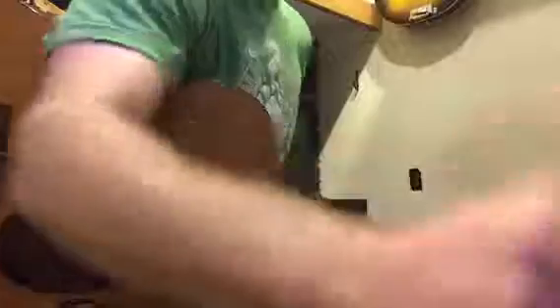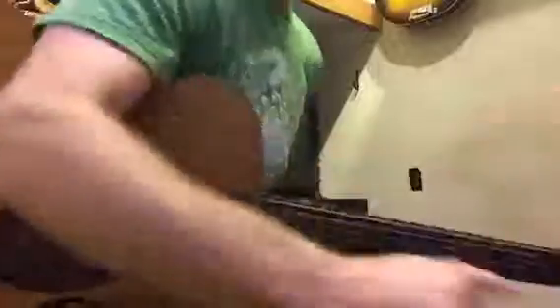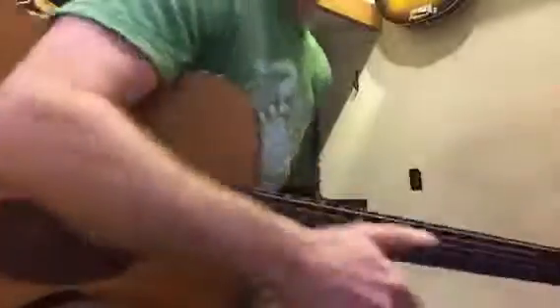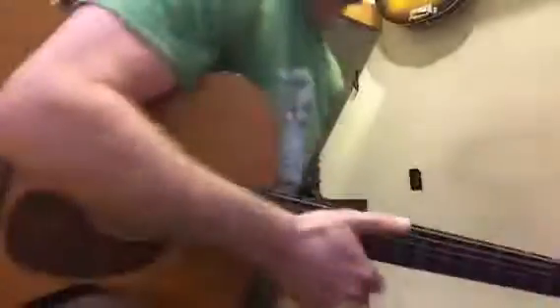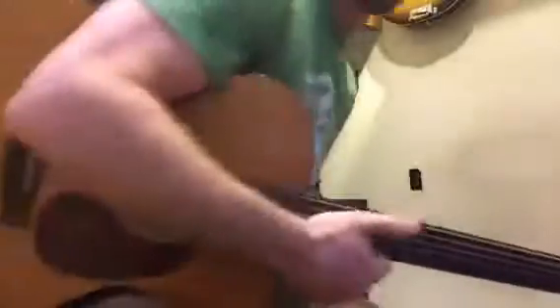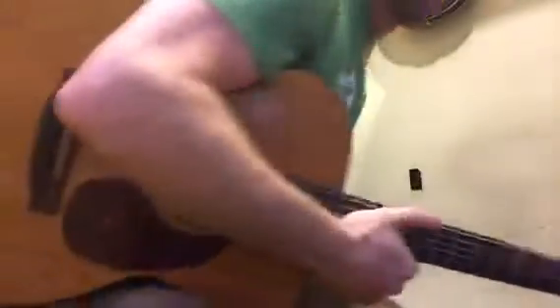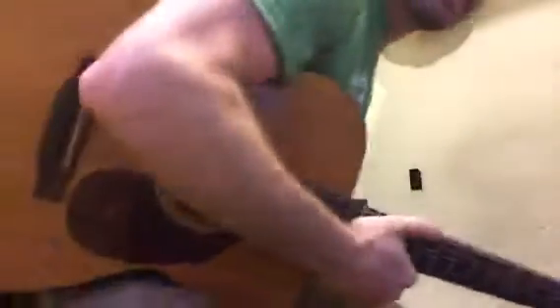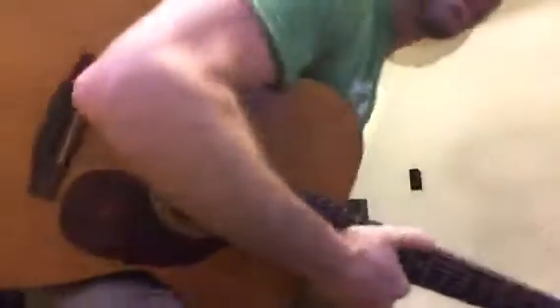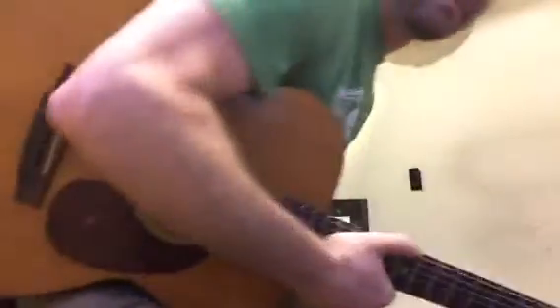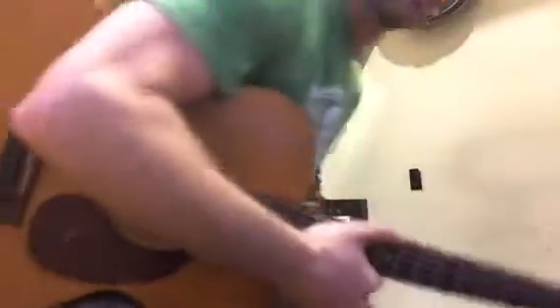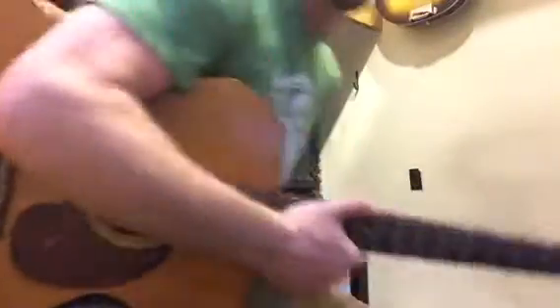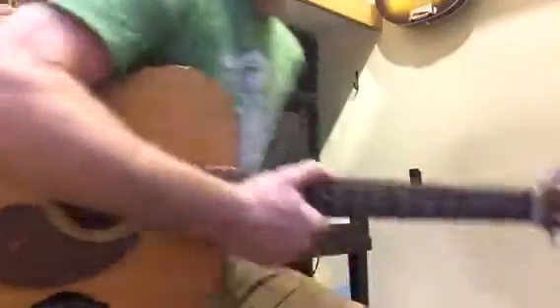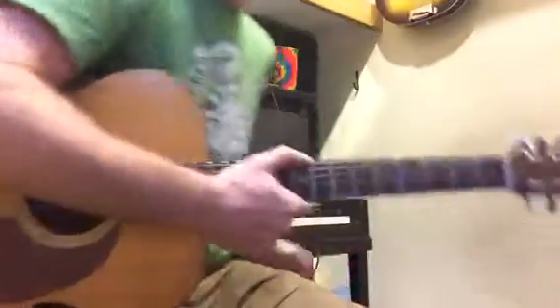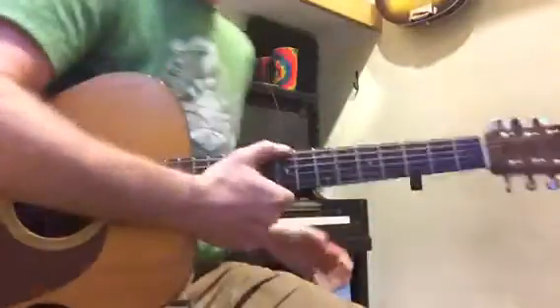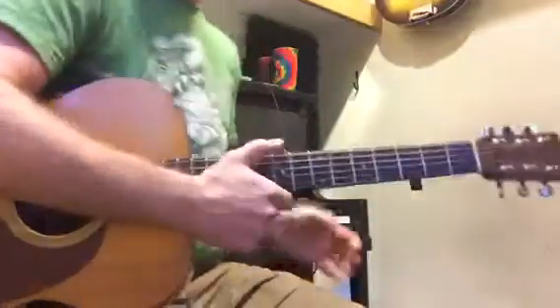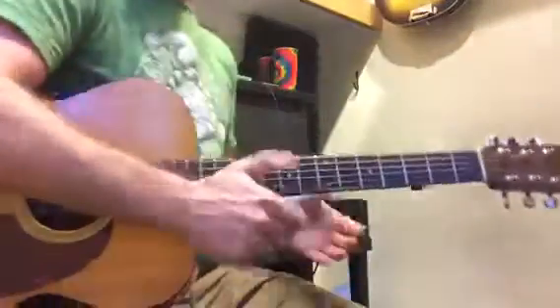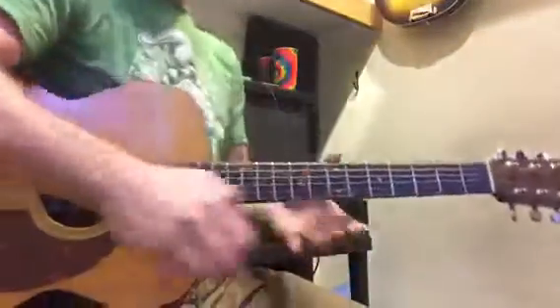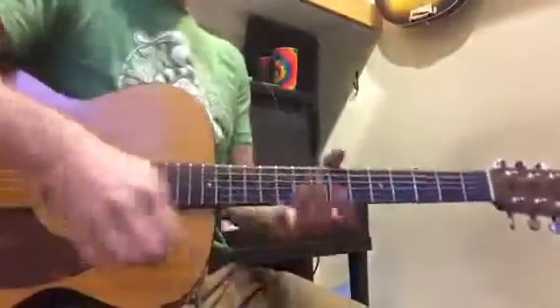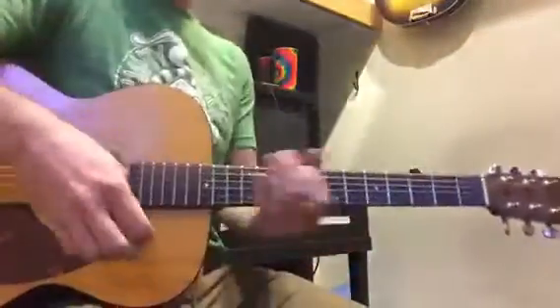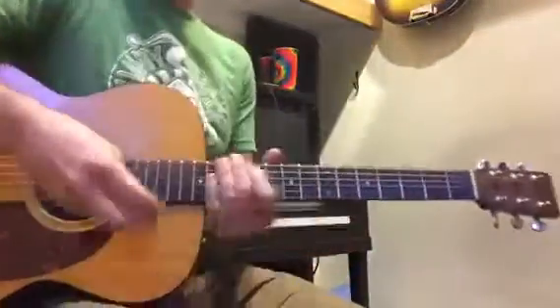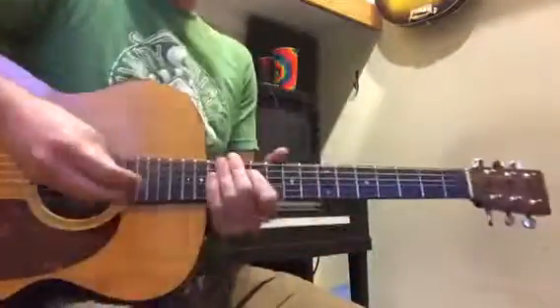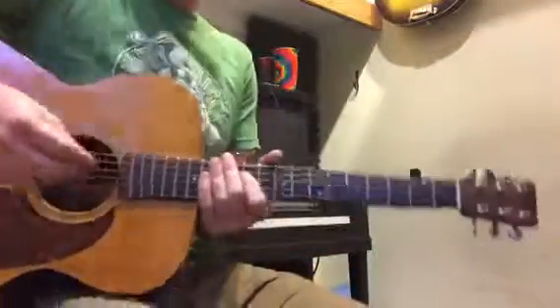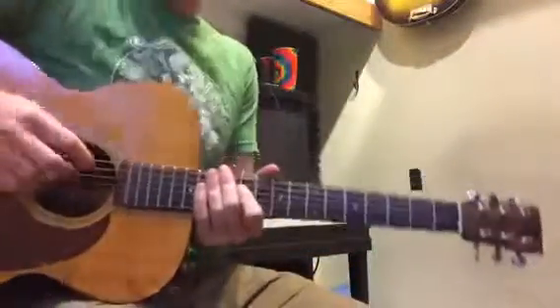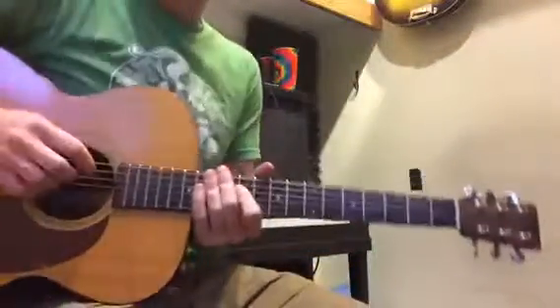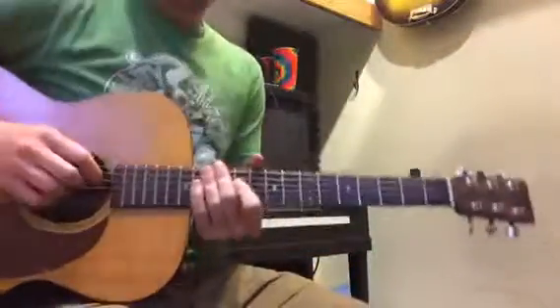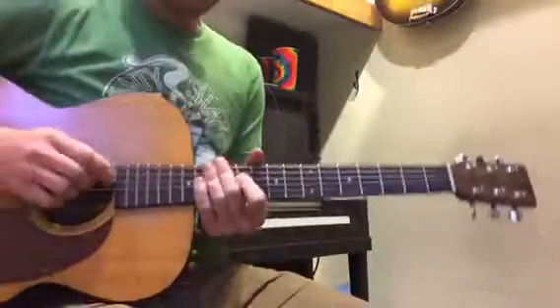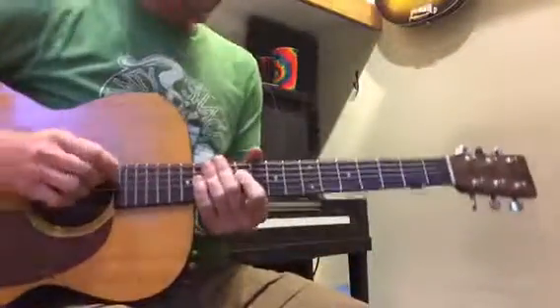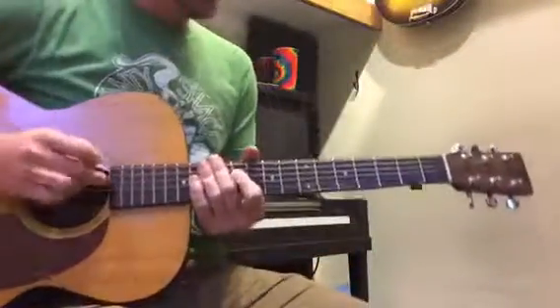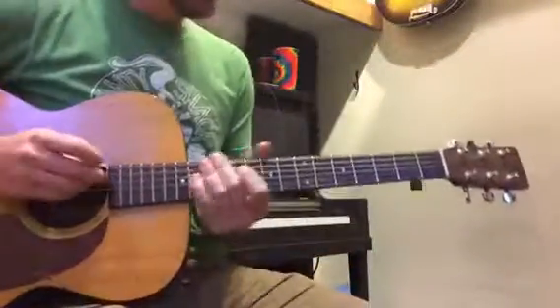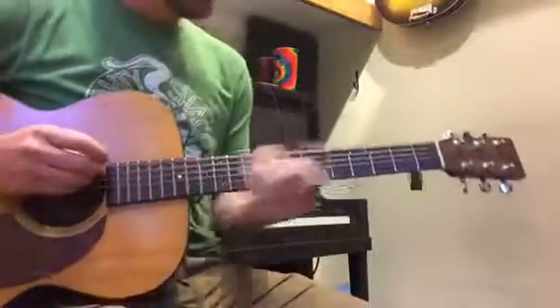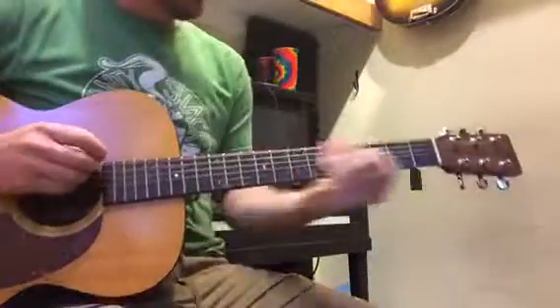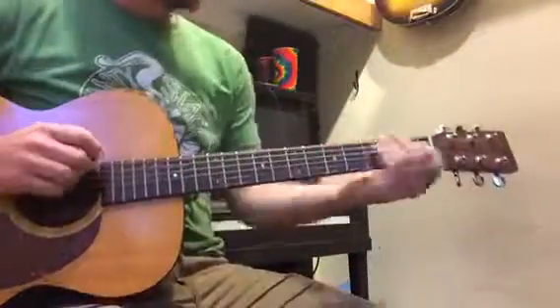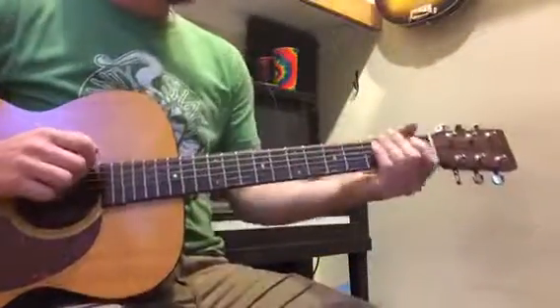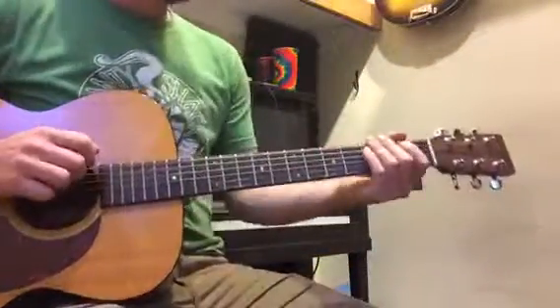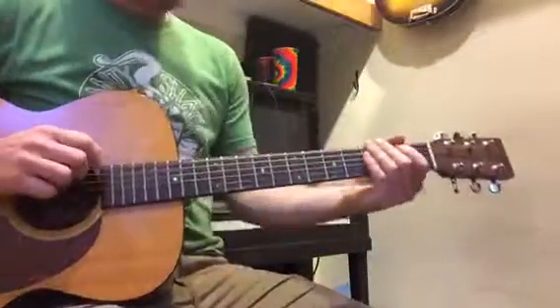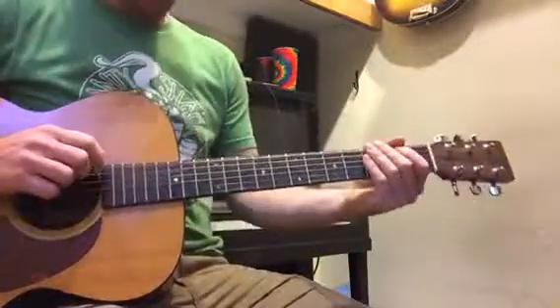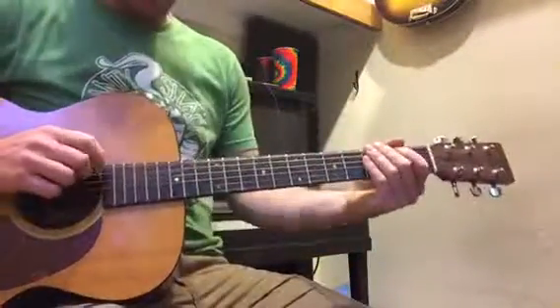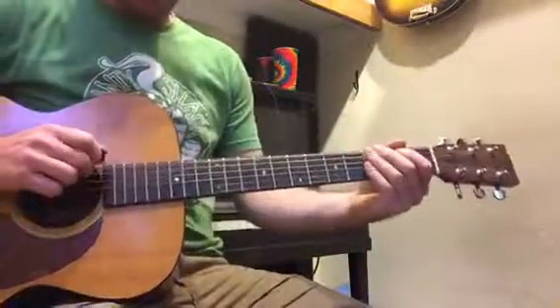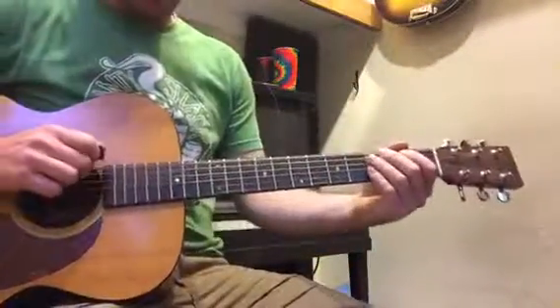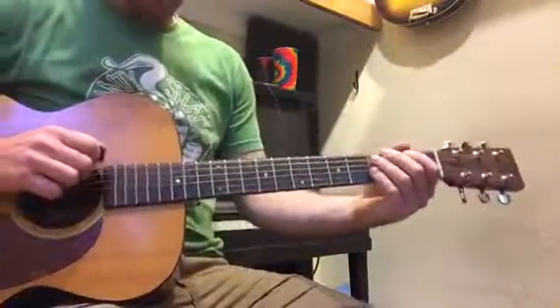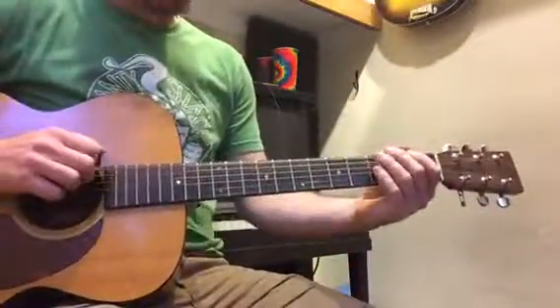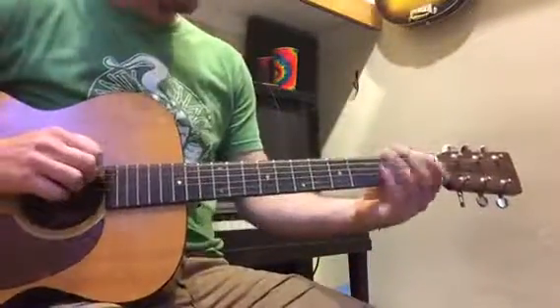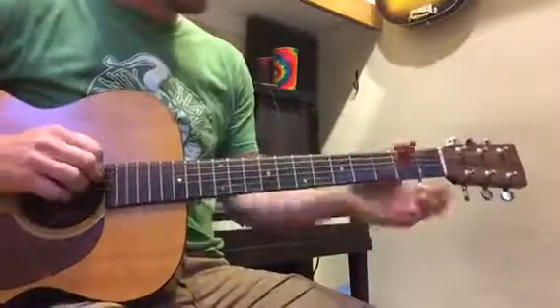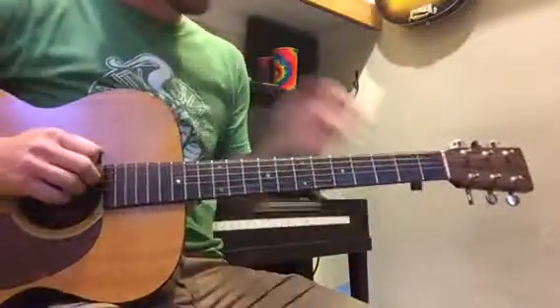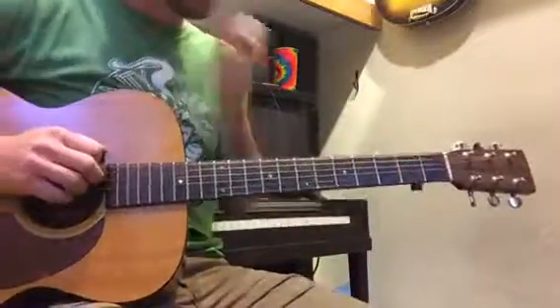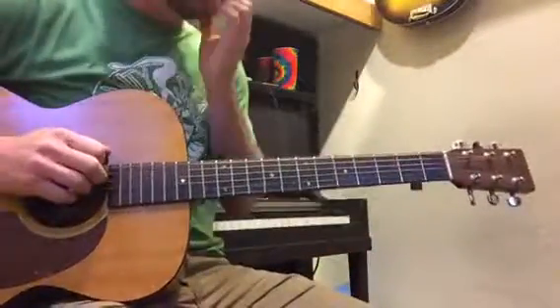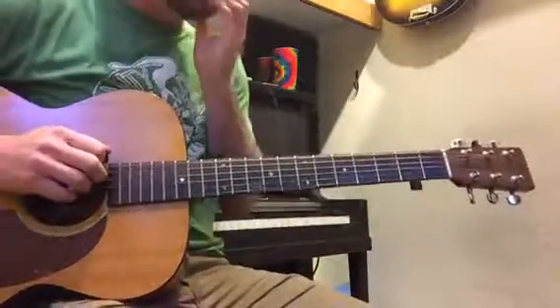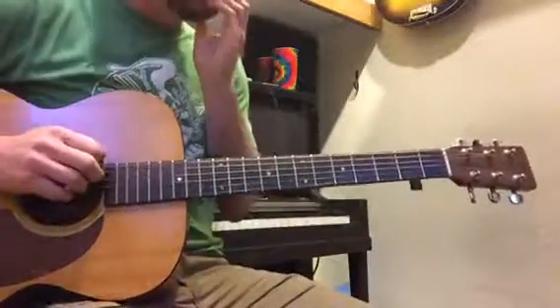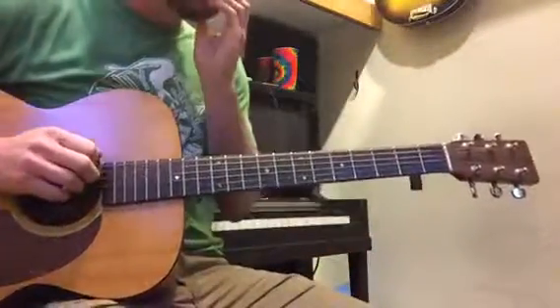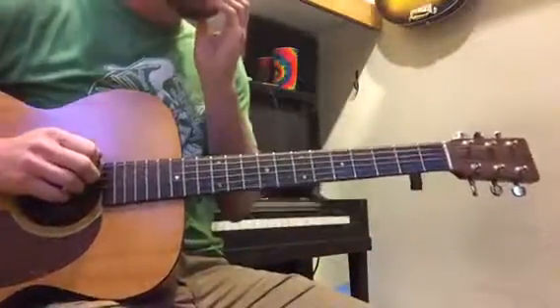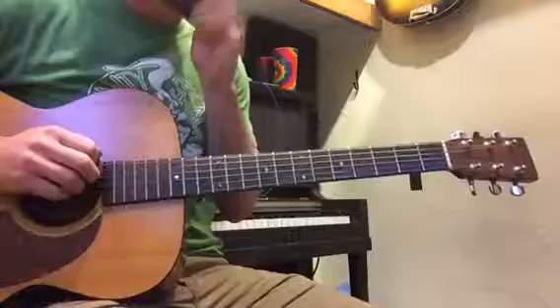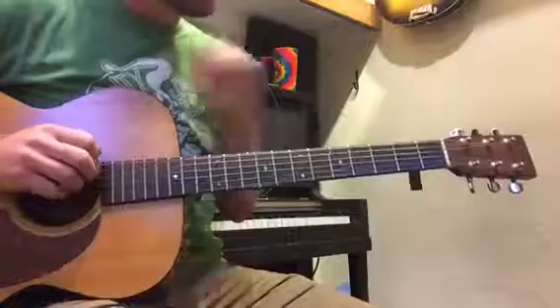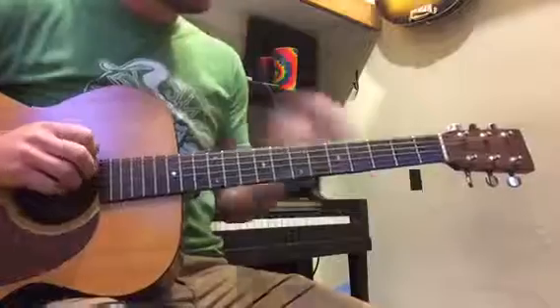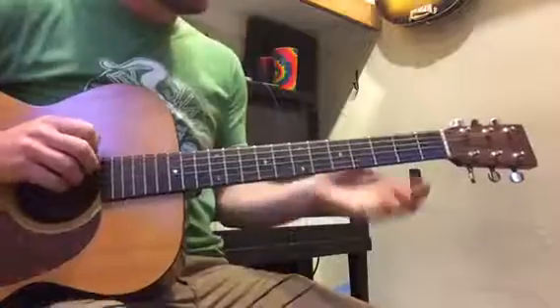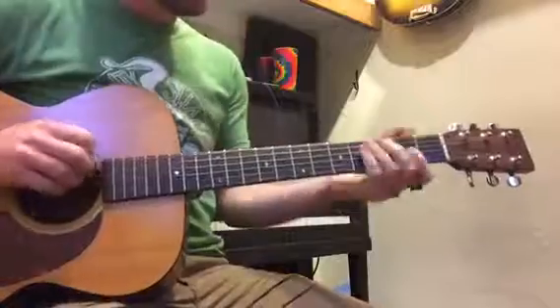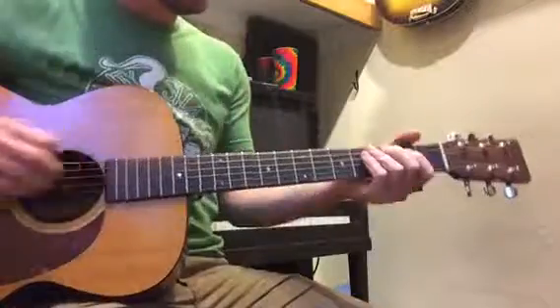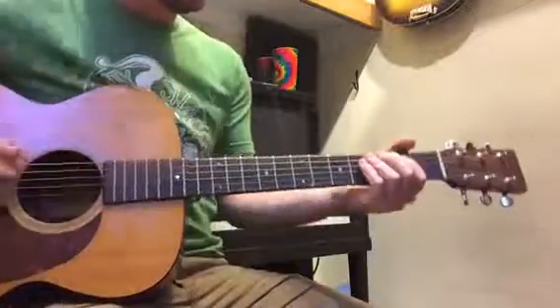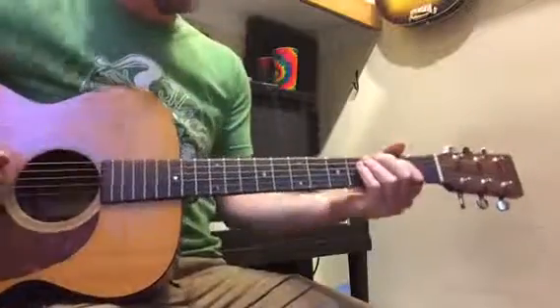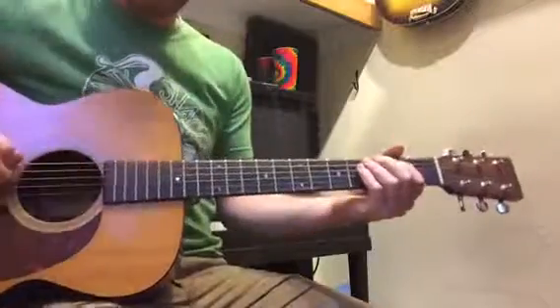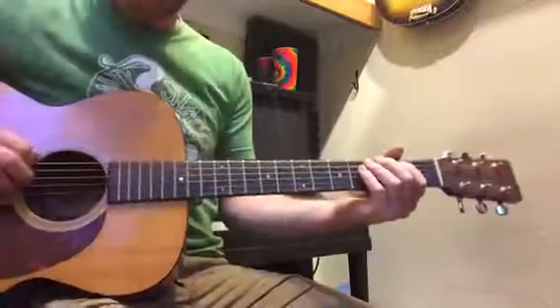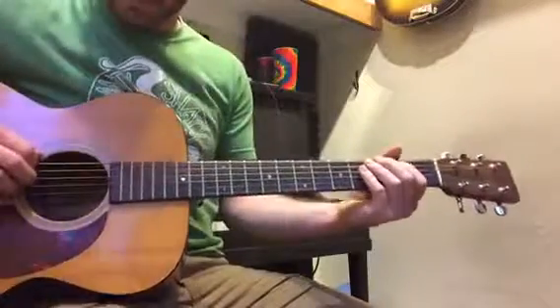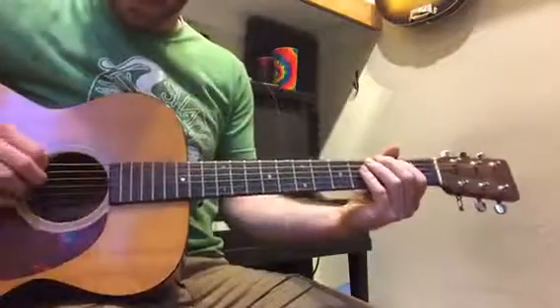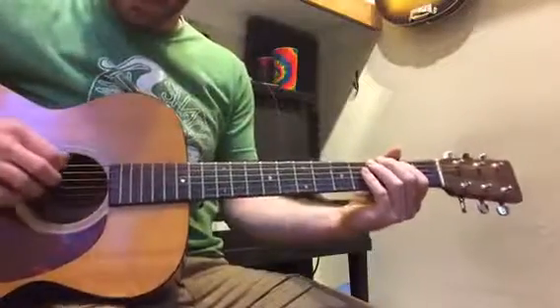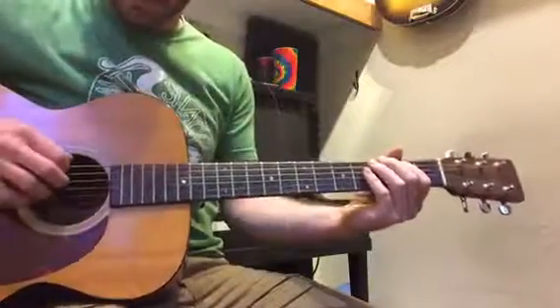I'm going to try to play it slow. So, one, two, three, four.